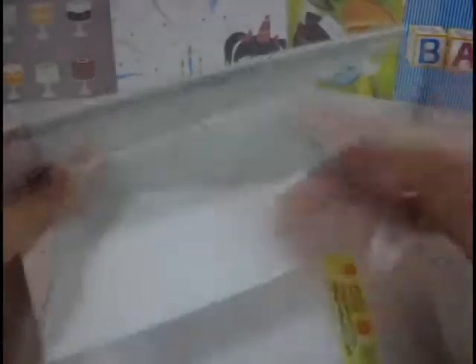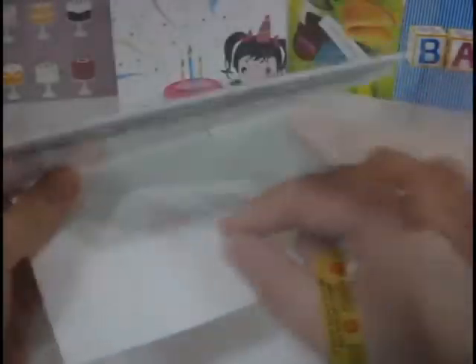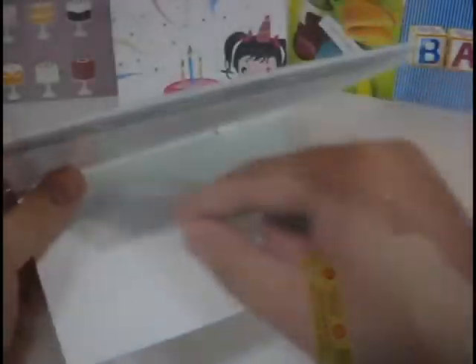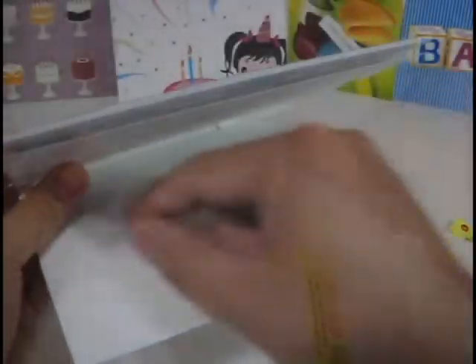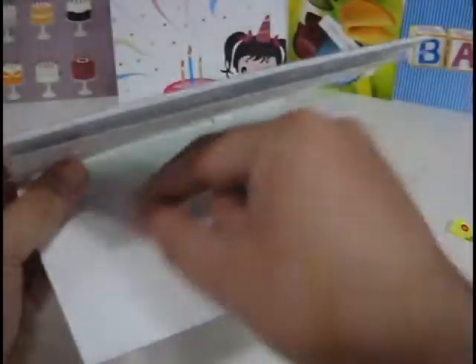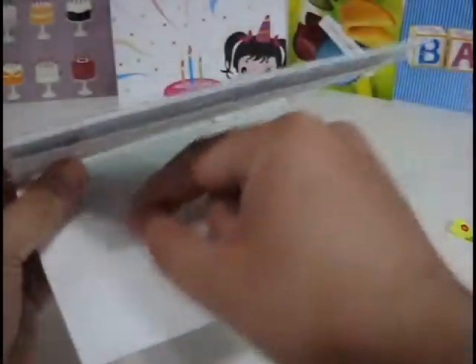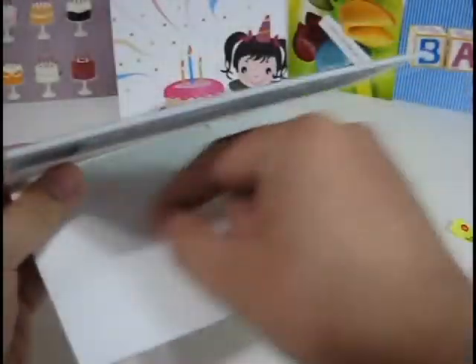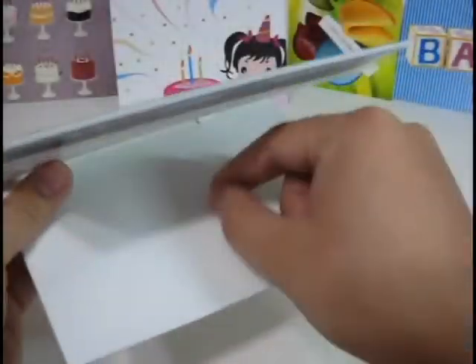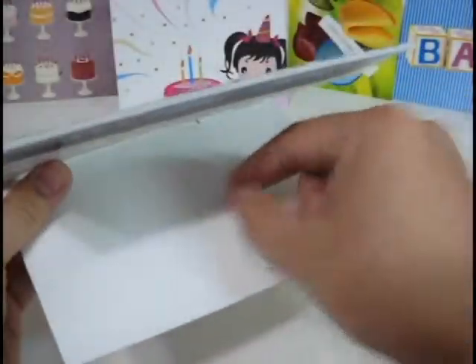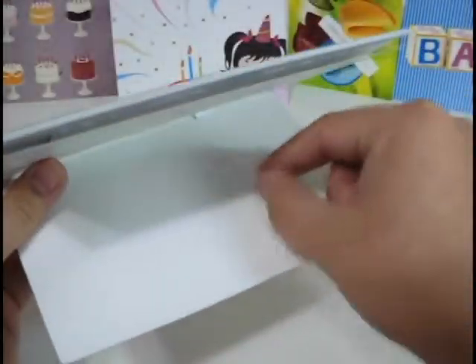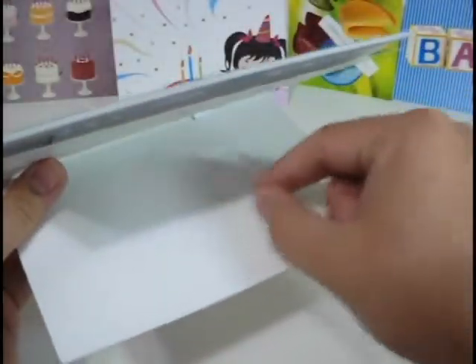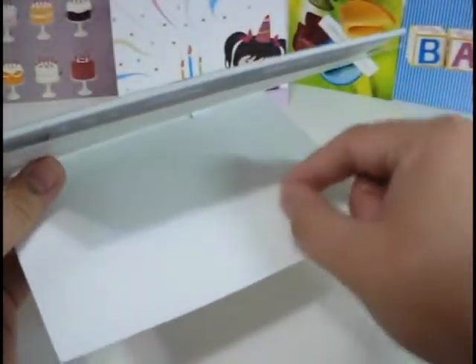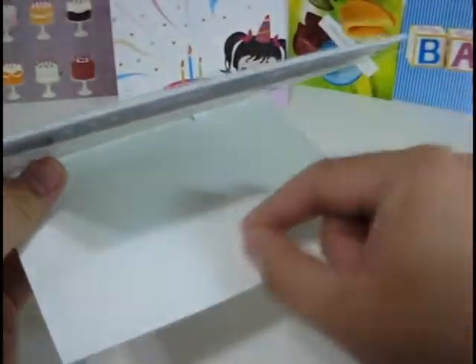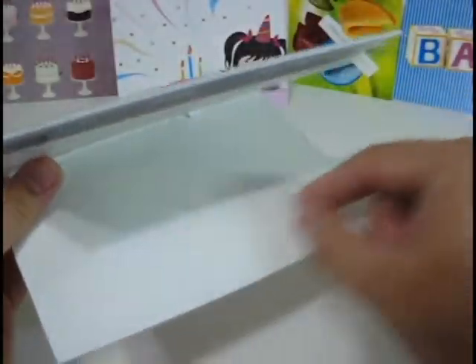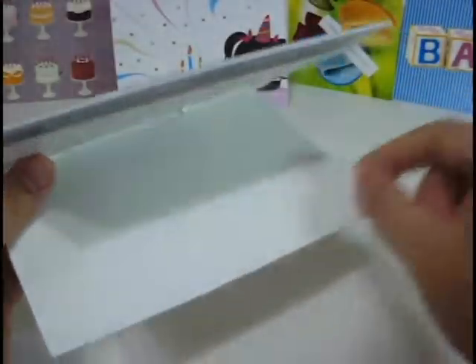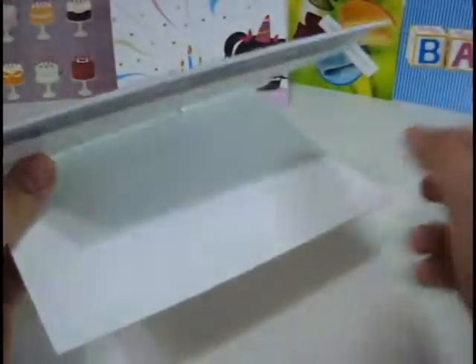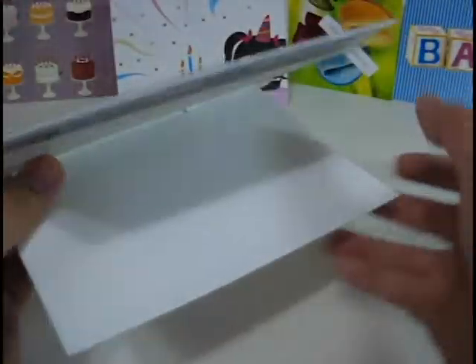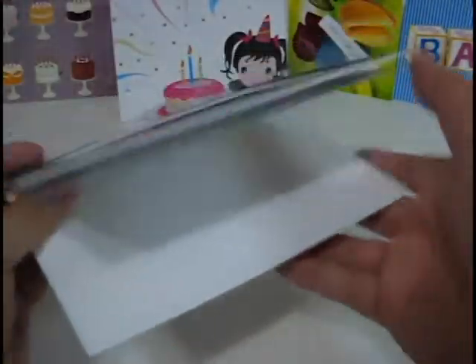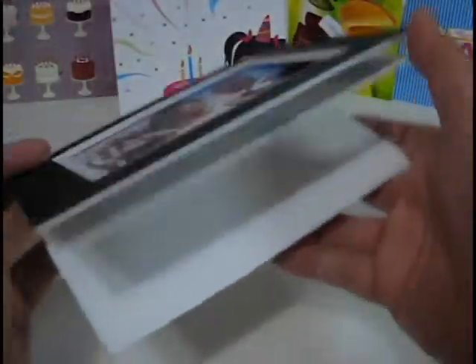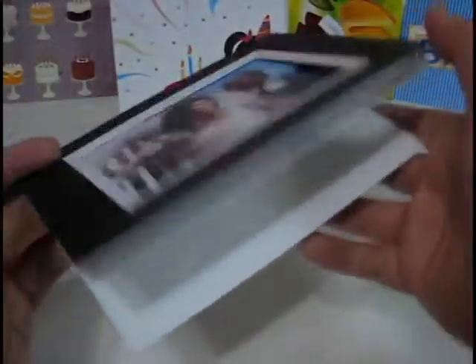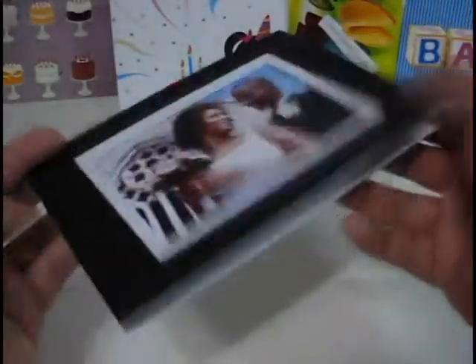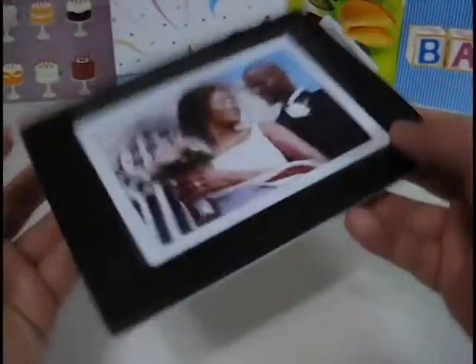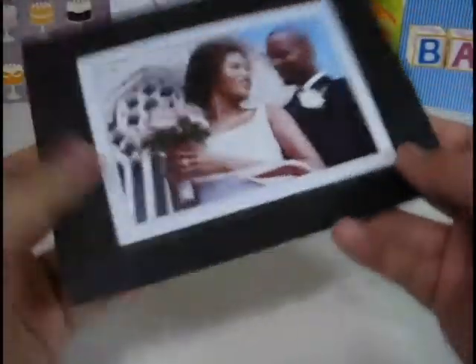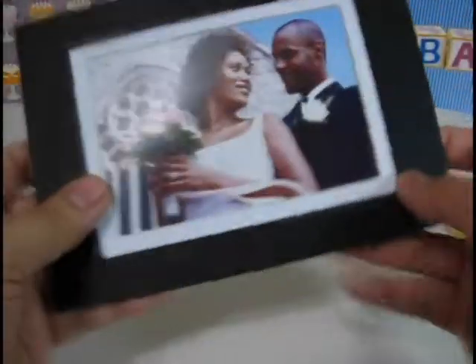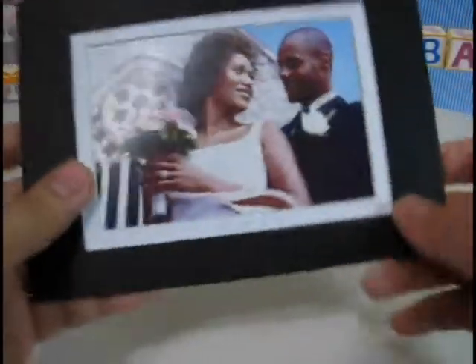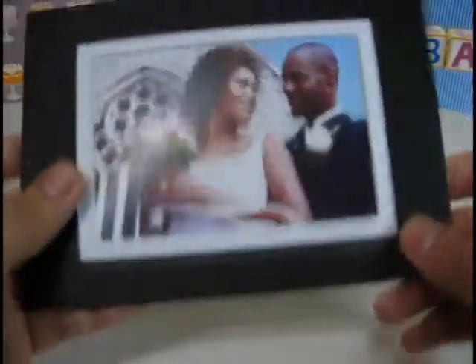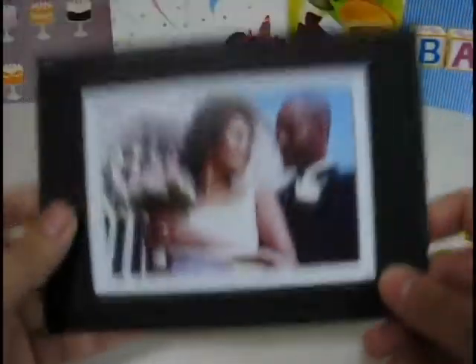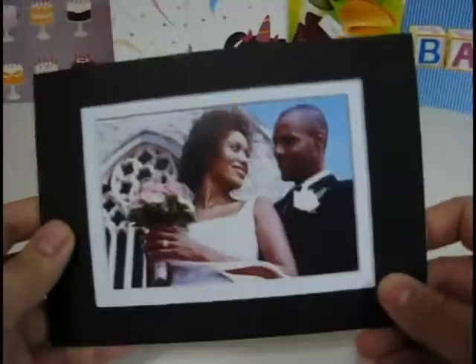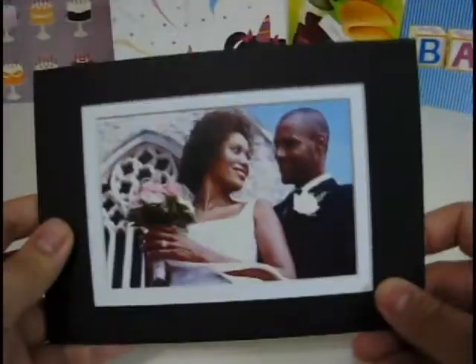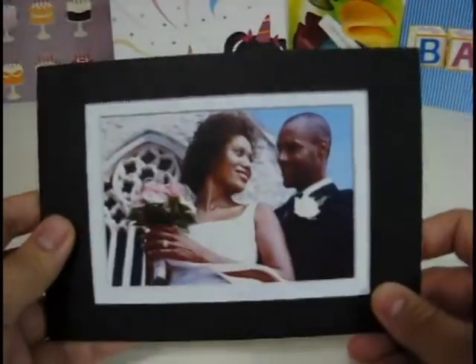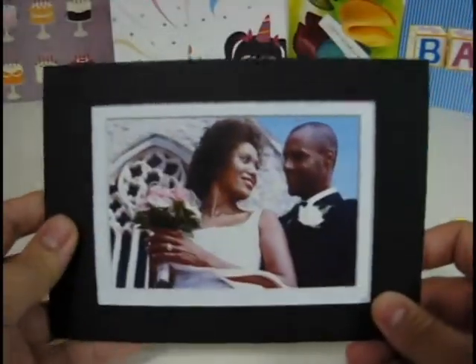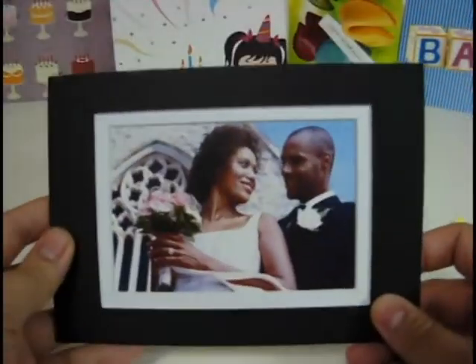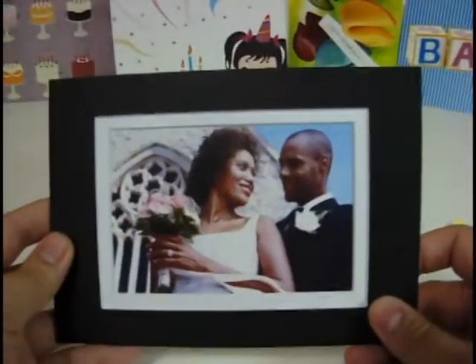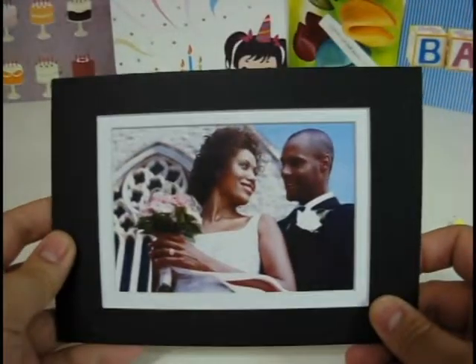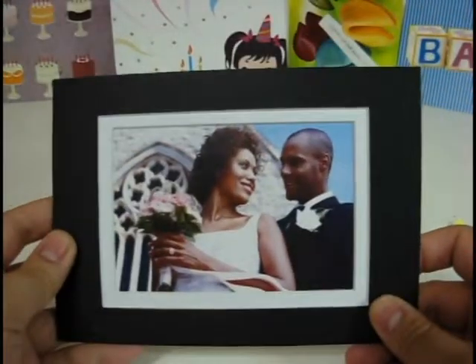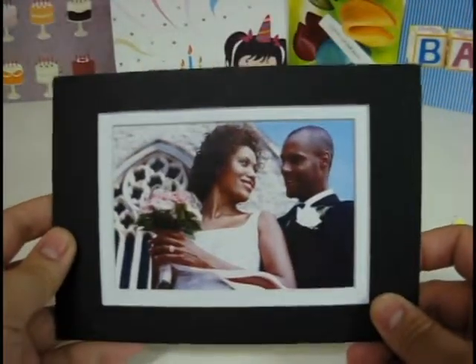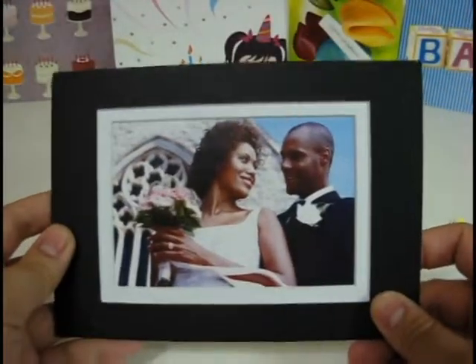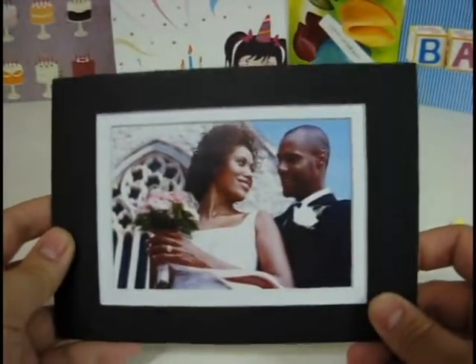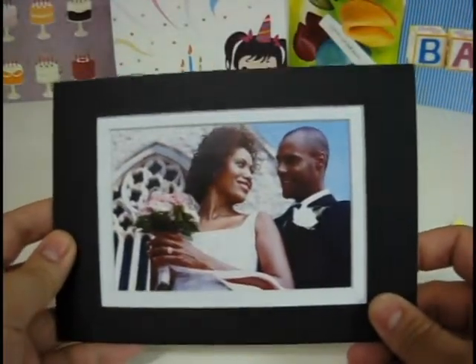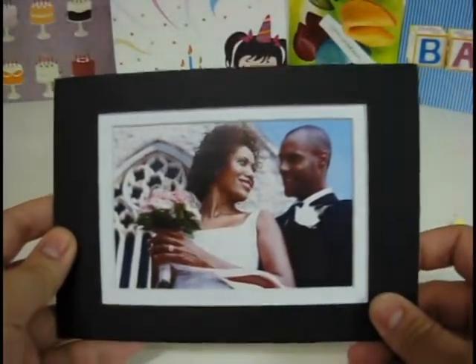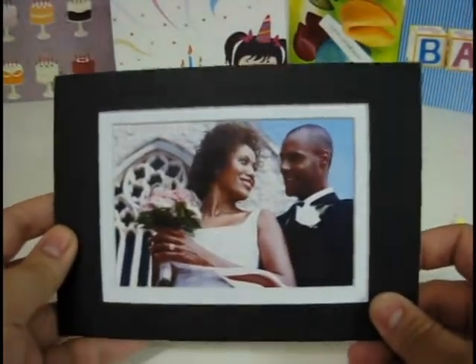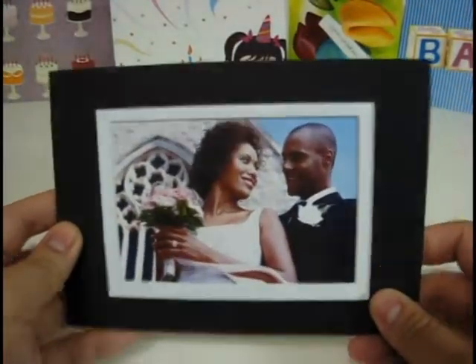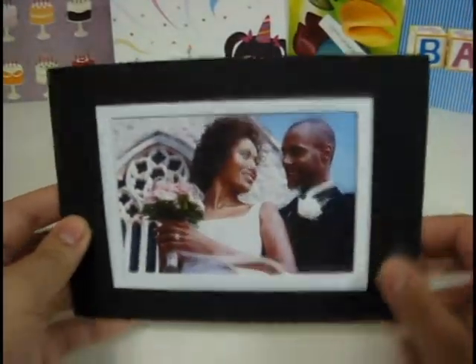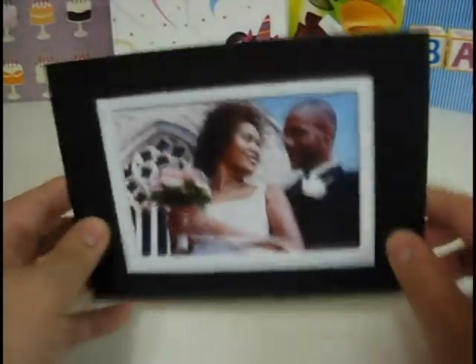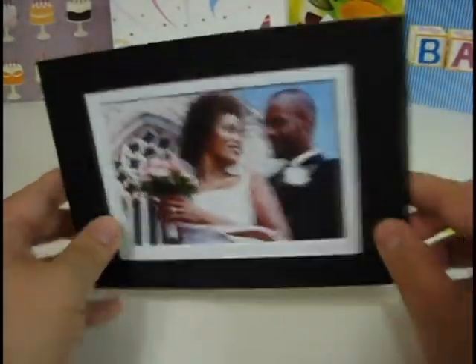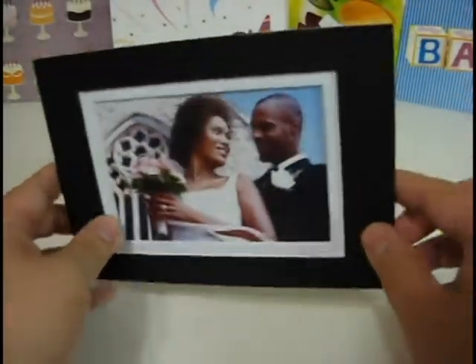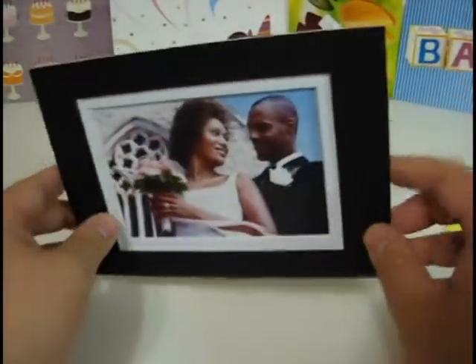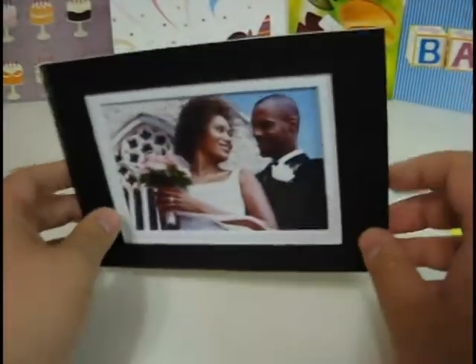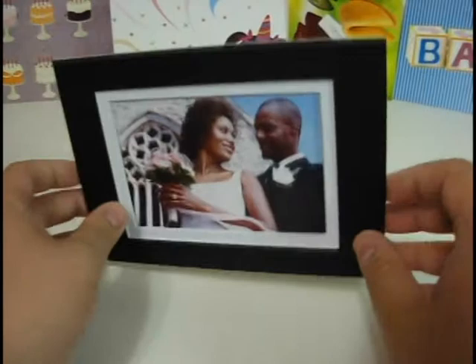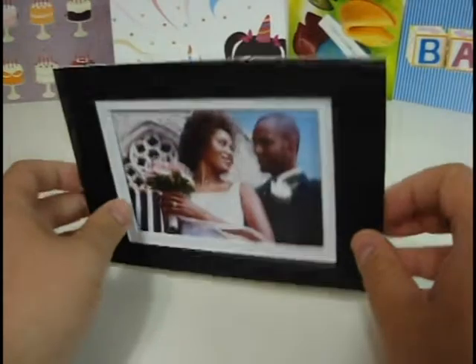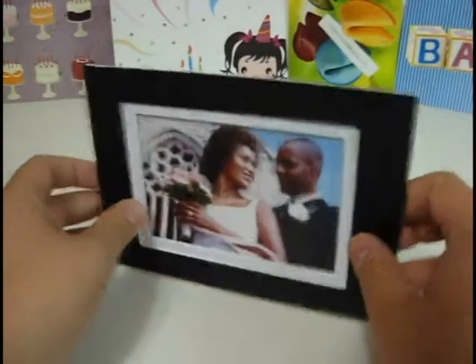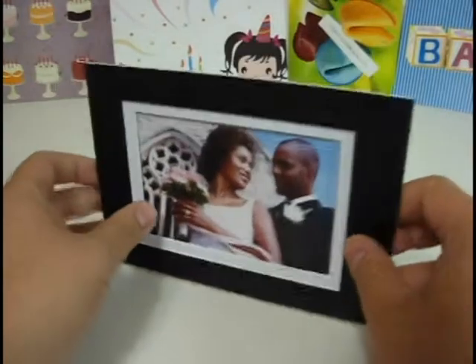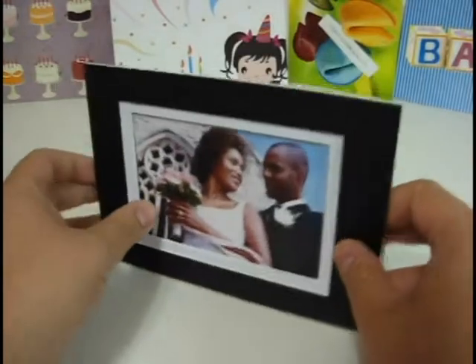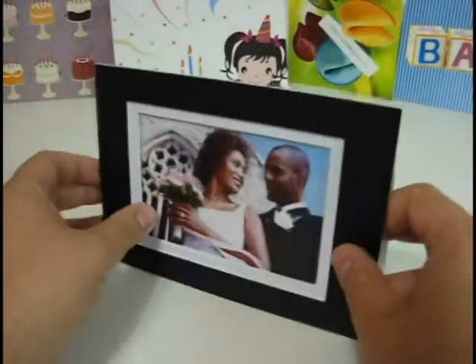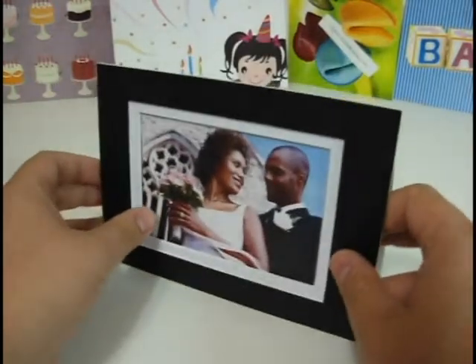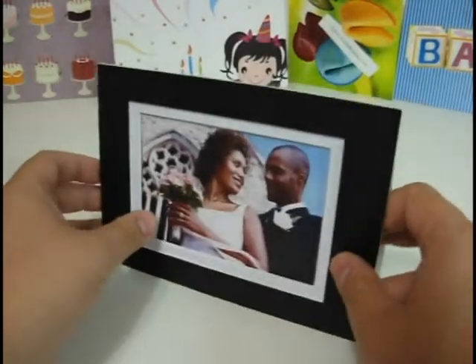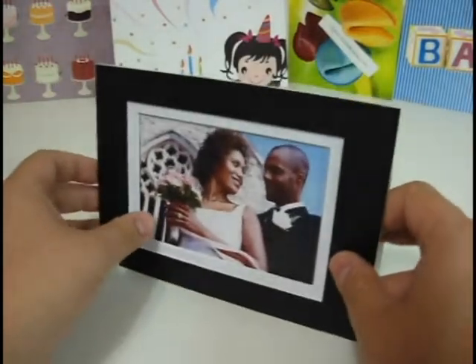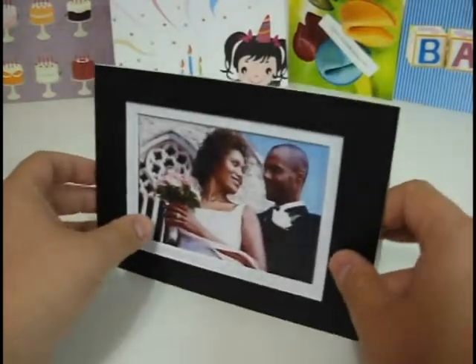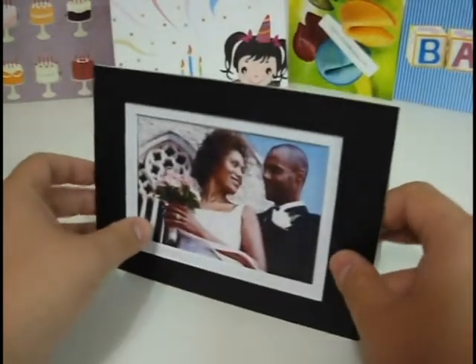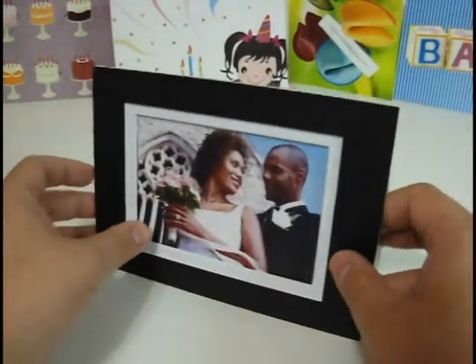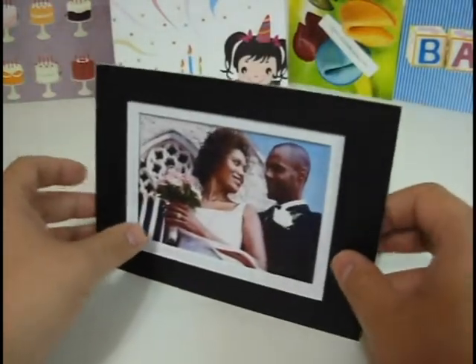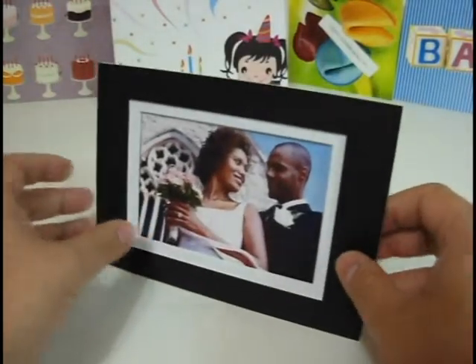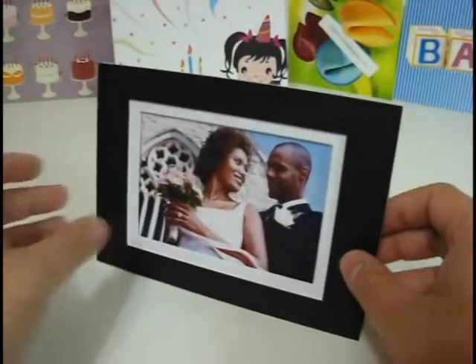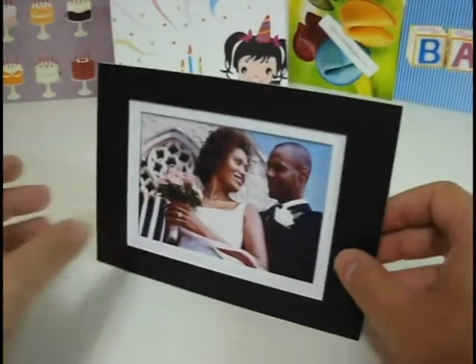You can always write a message here and you can mail this off in a standard envelope. This is a Talking Frame Card.